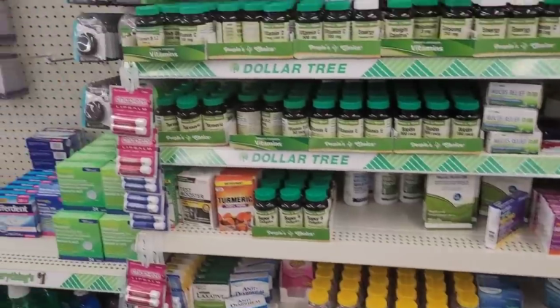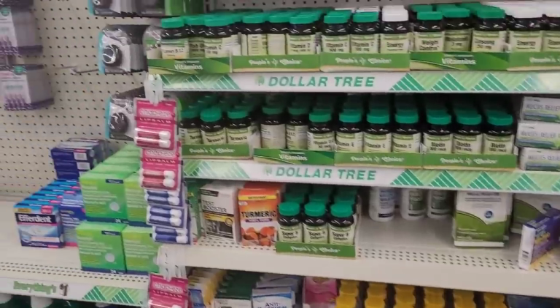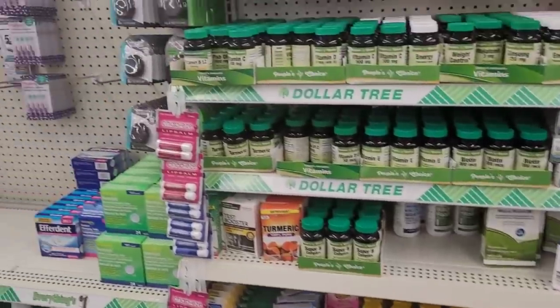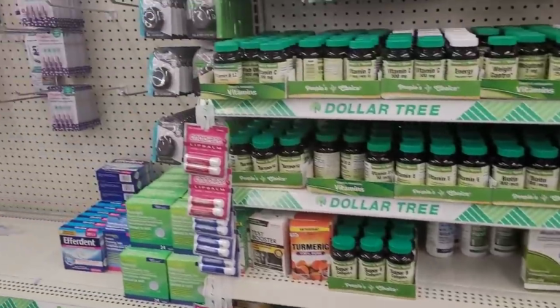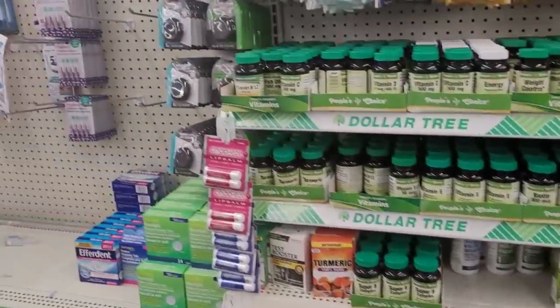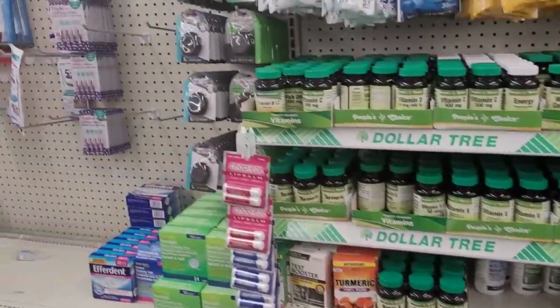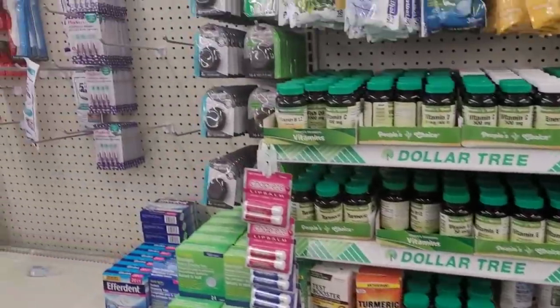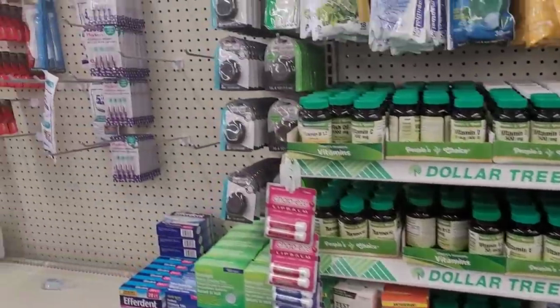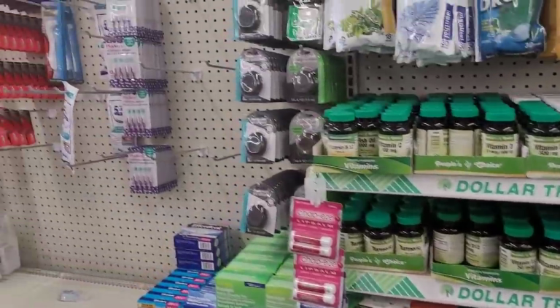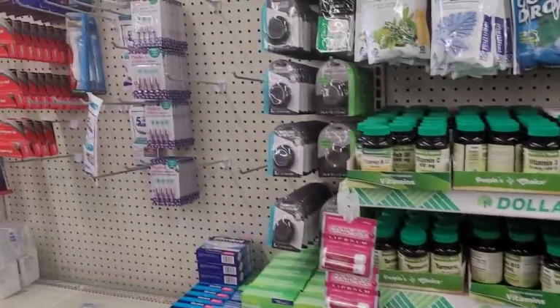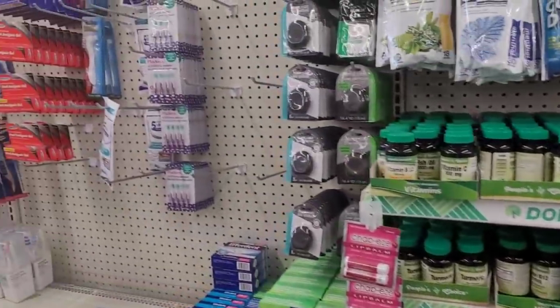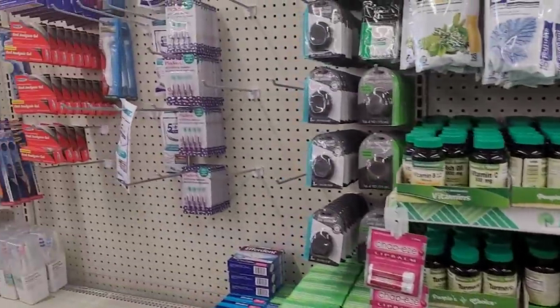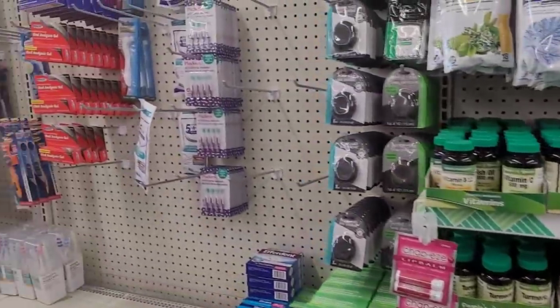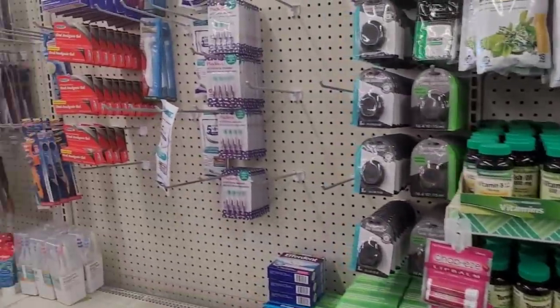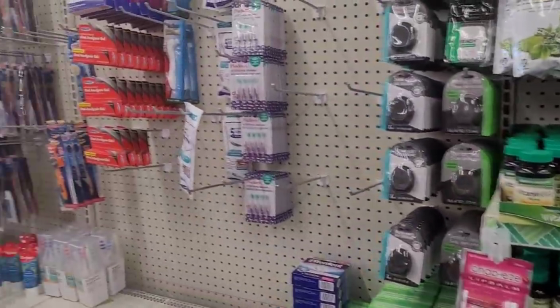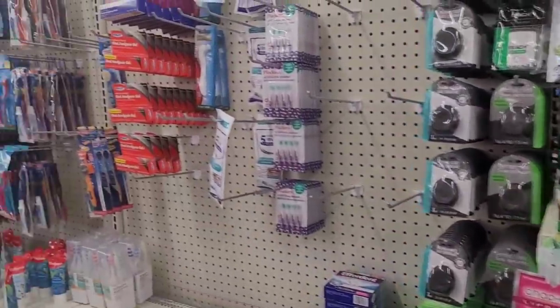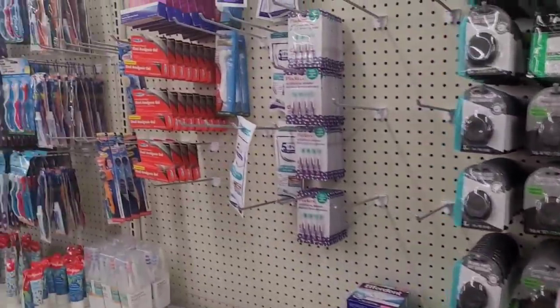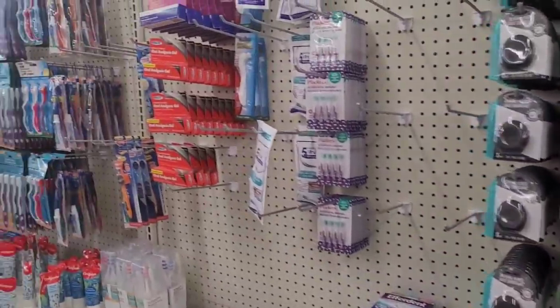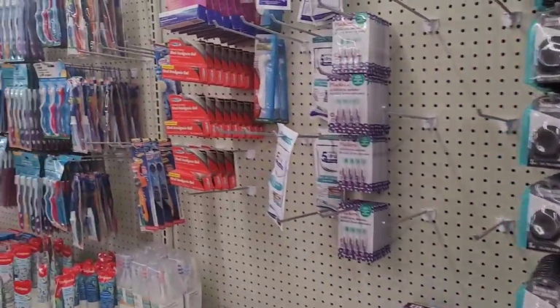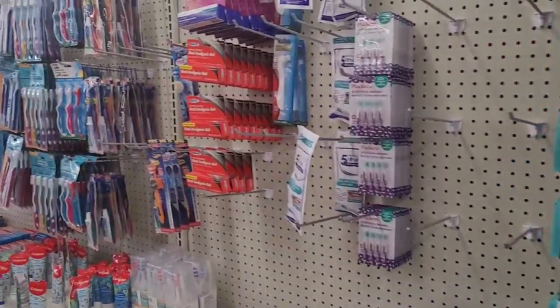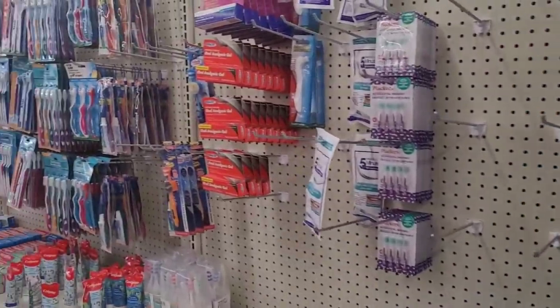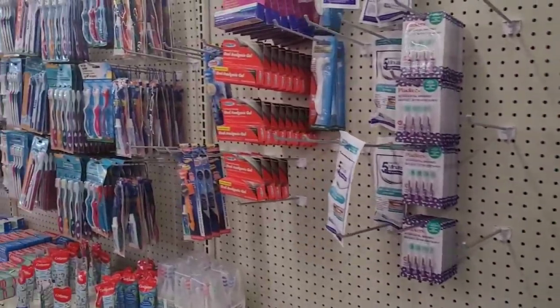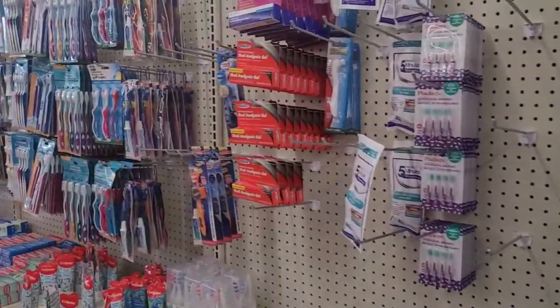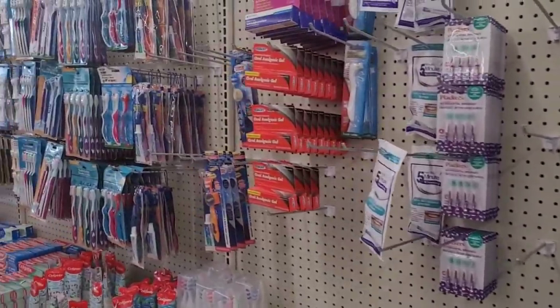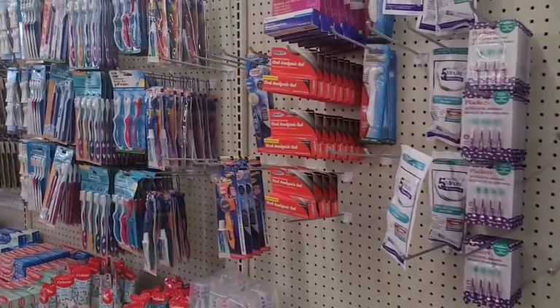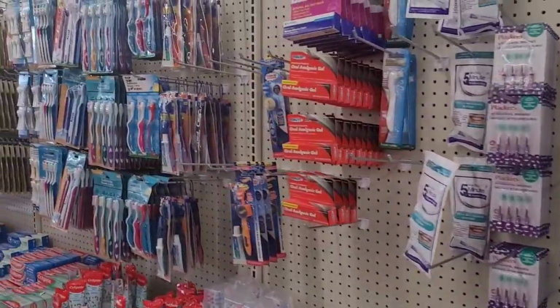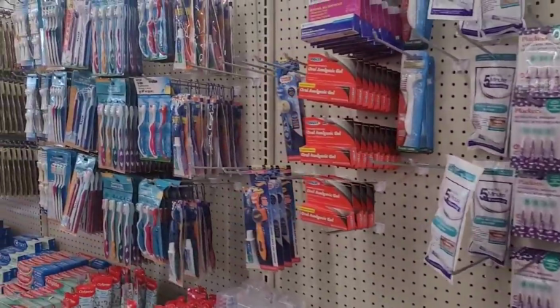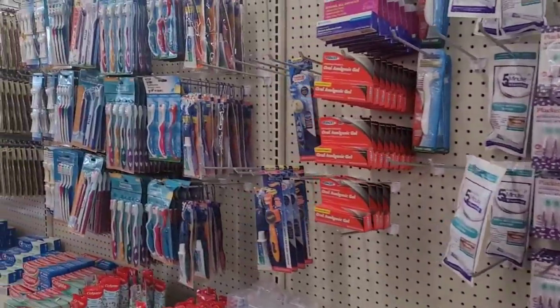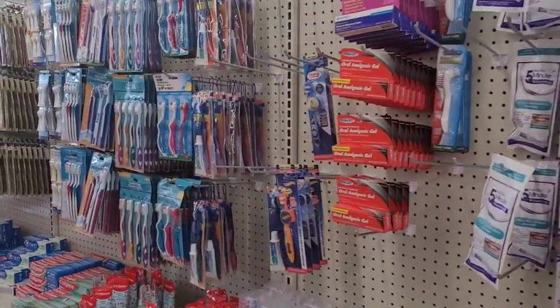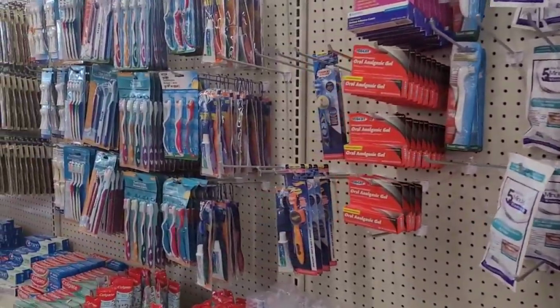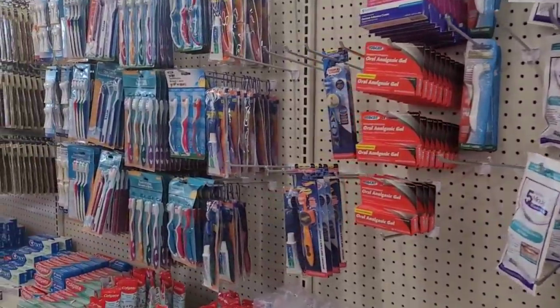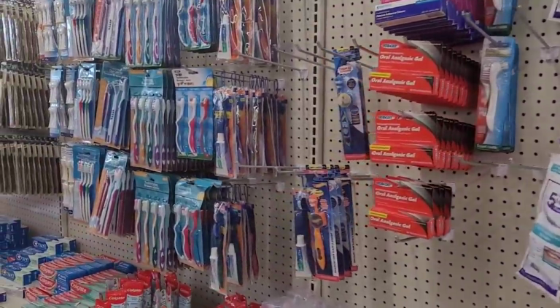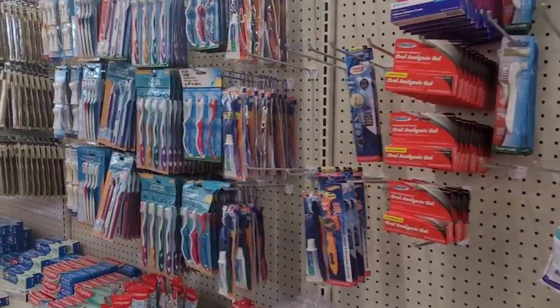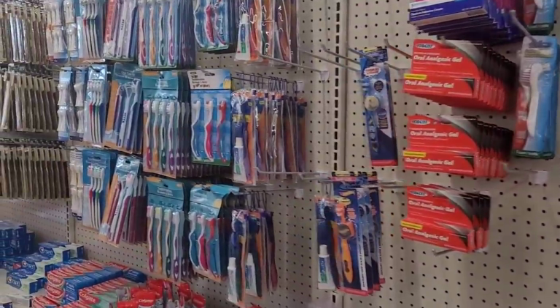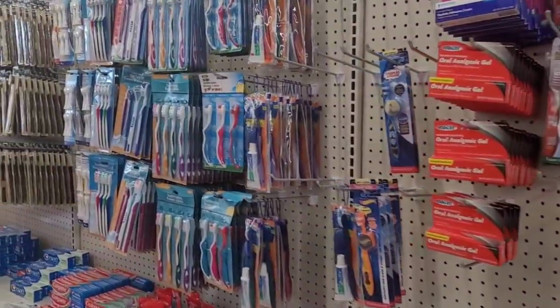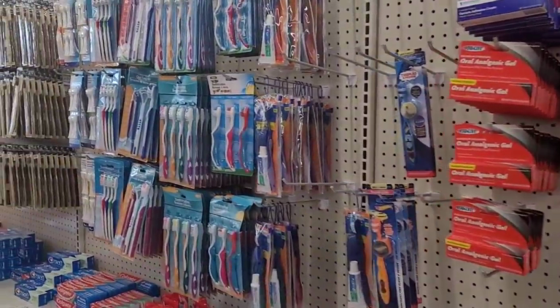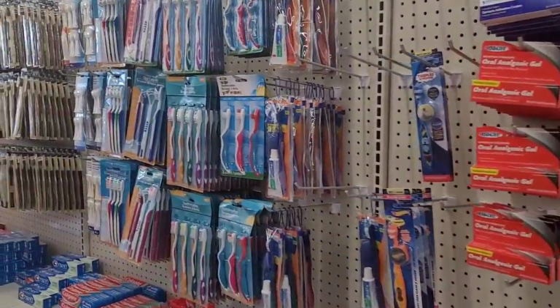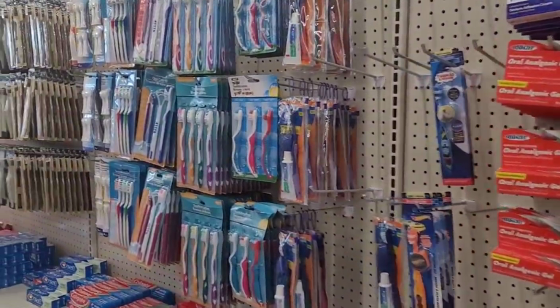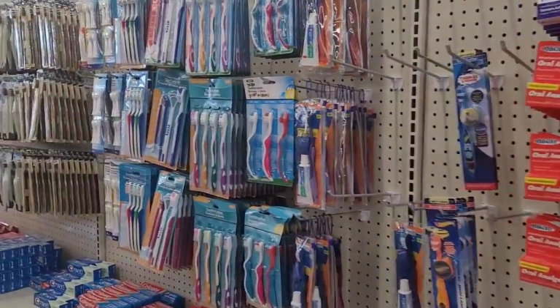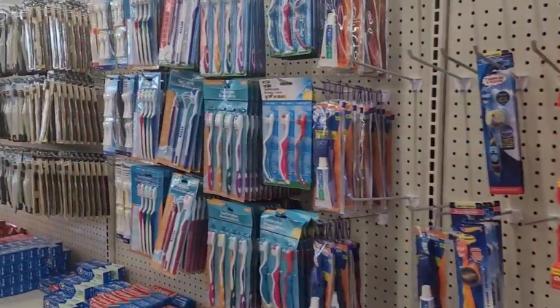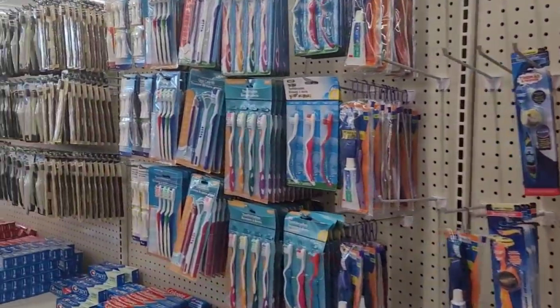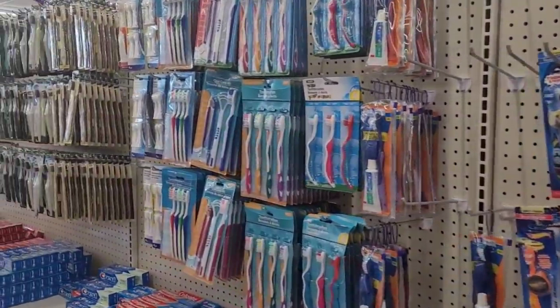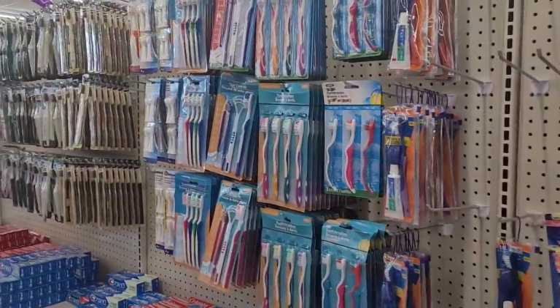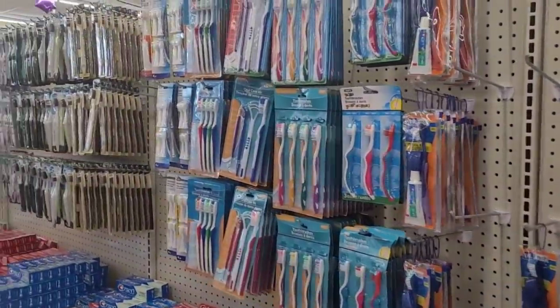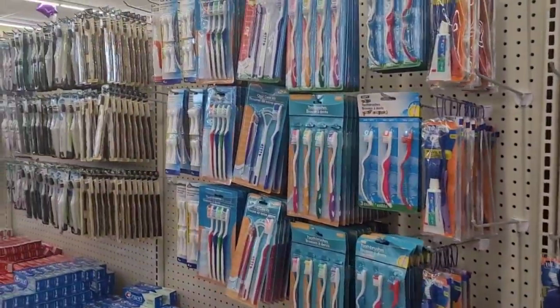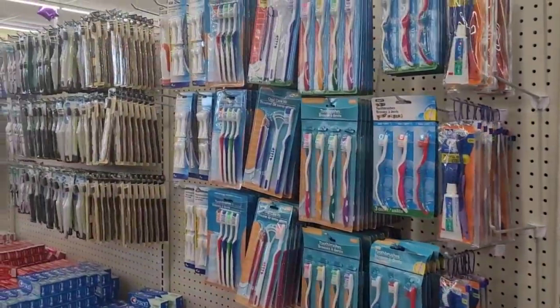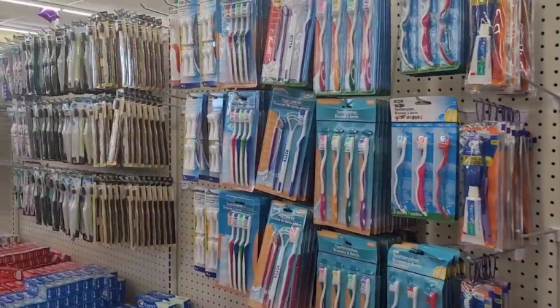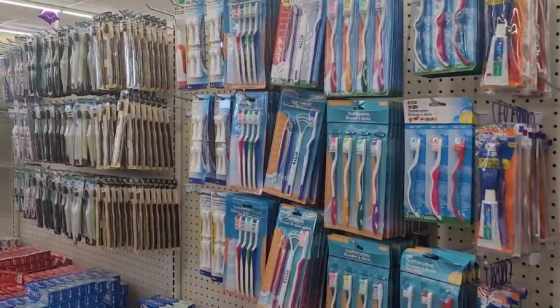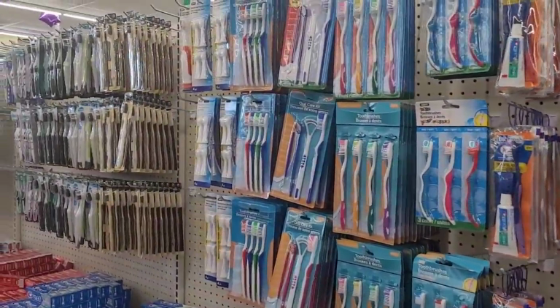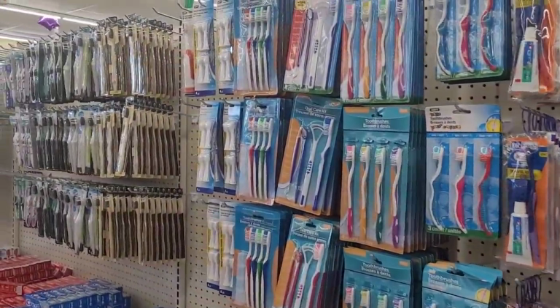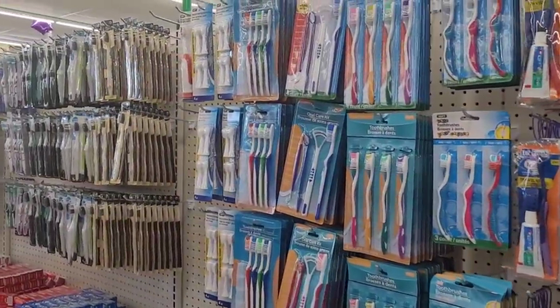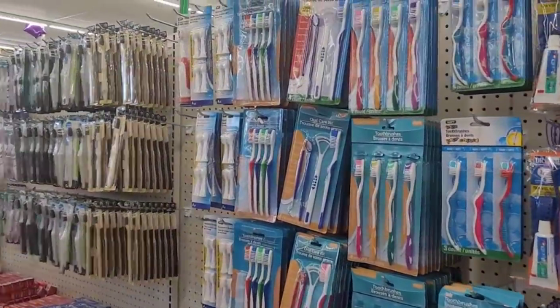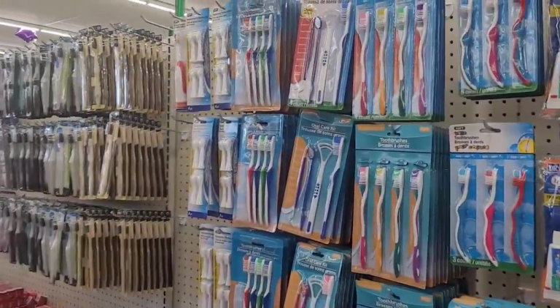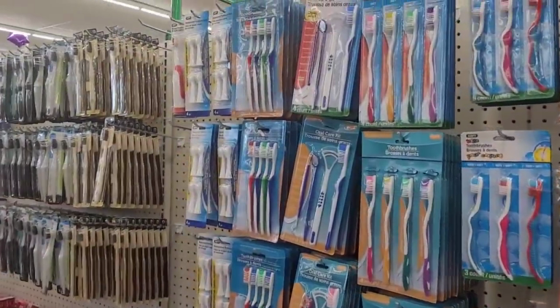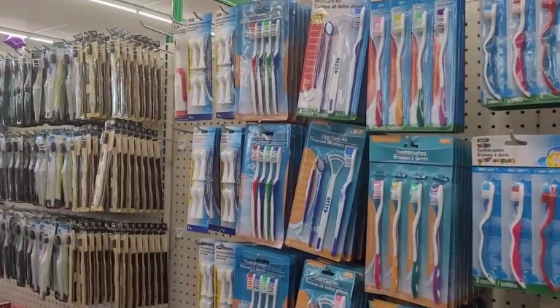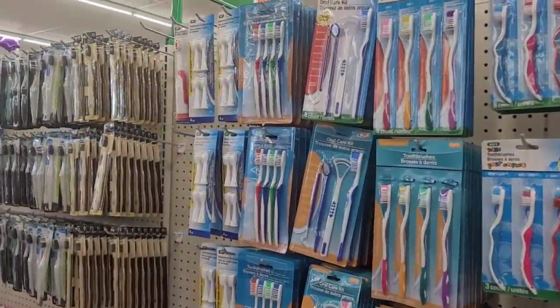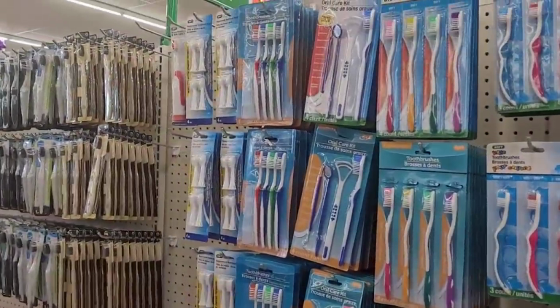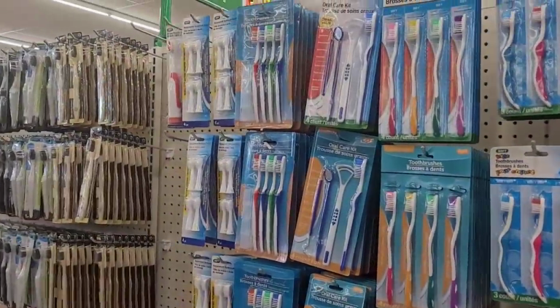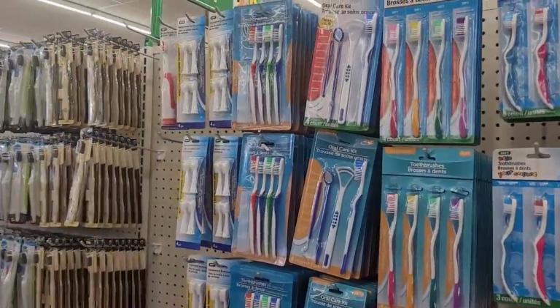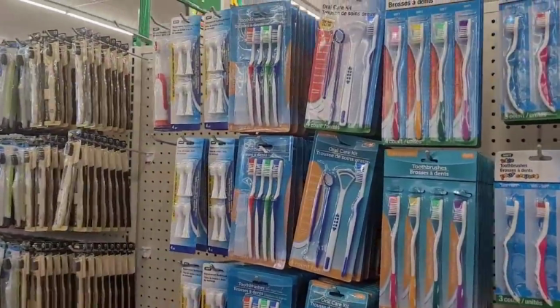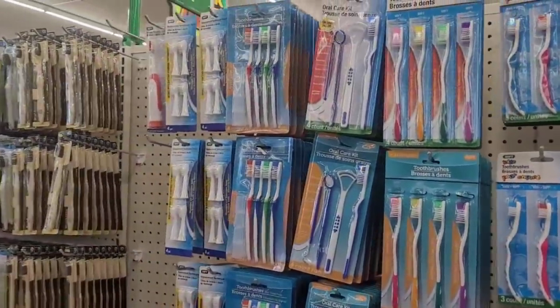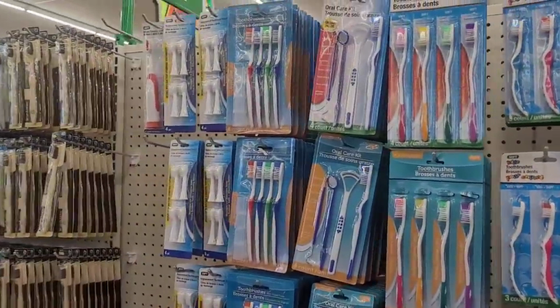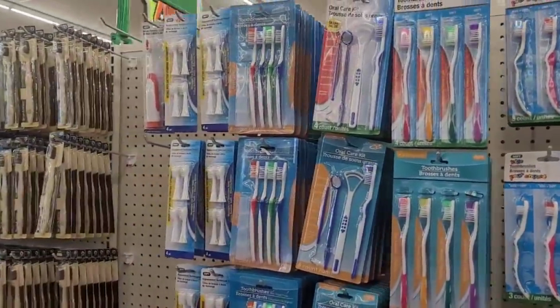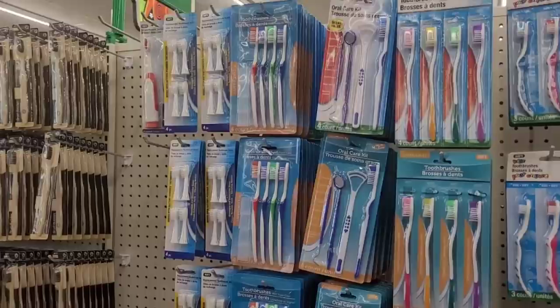All right, I'm getting ready to head out to the next Dollar Tree, so I will see you all momentarily.